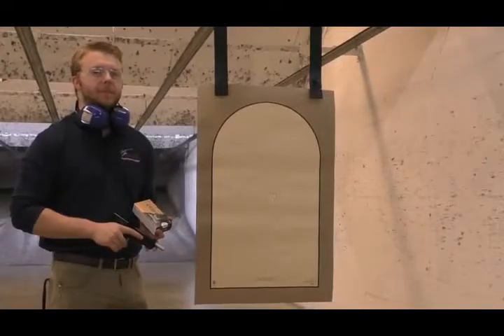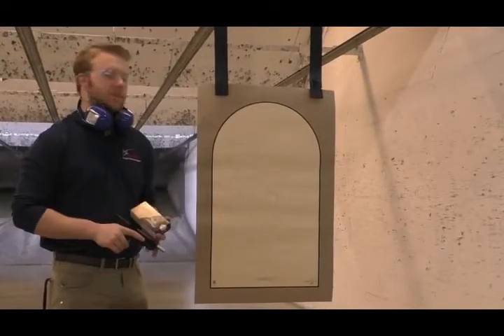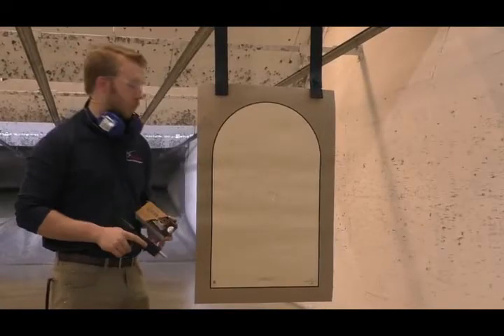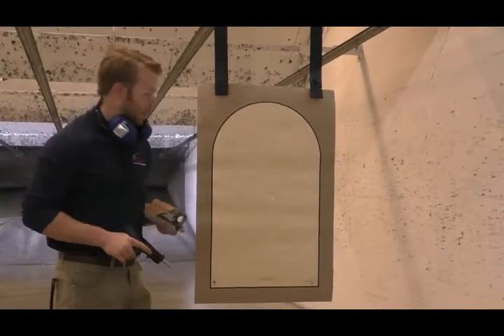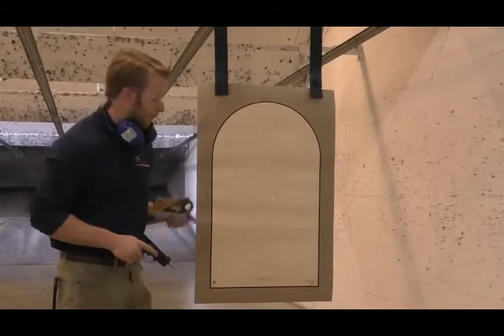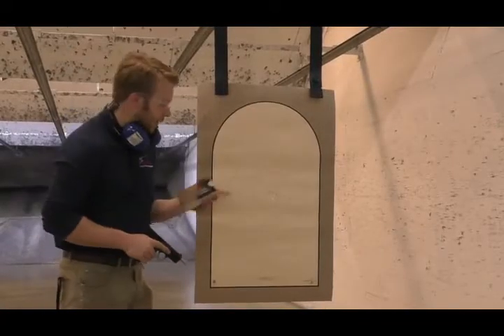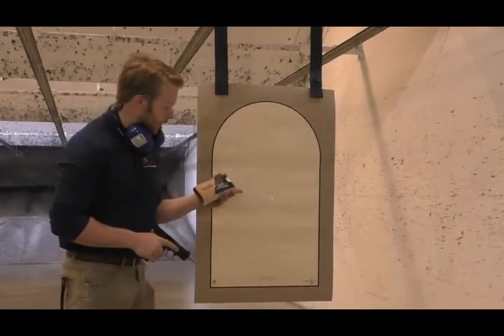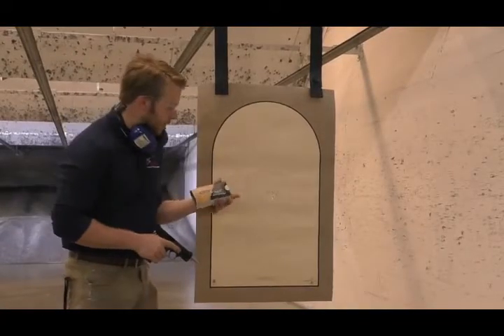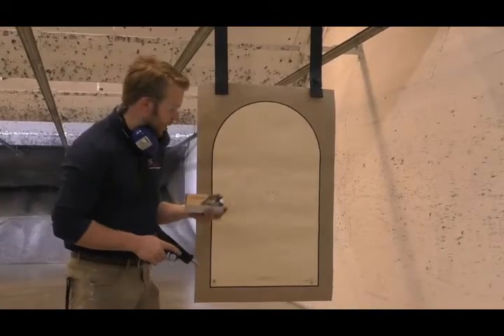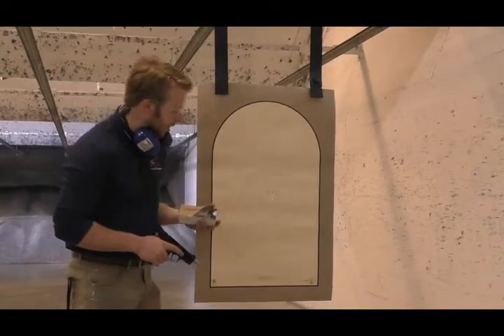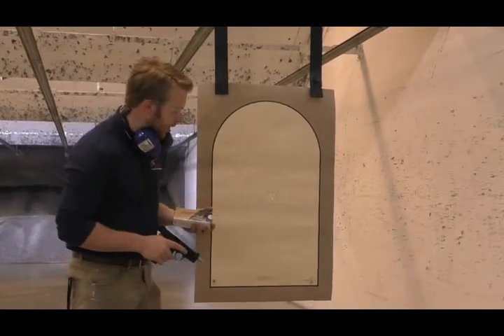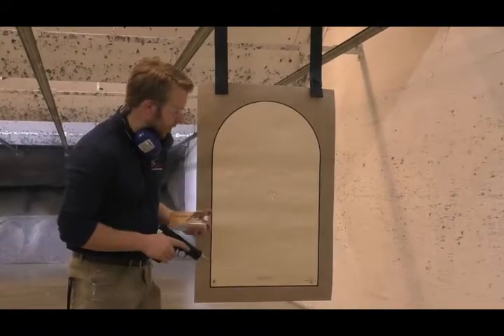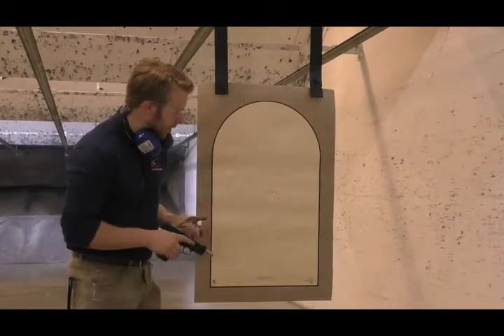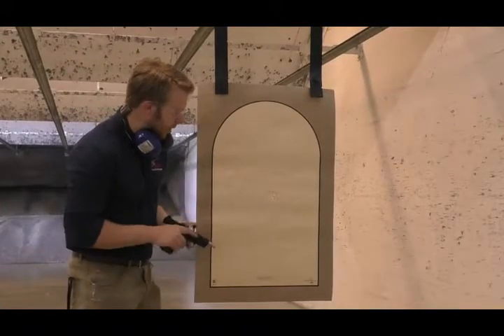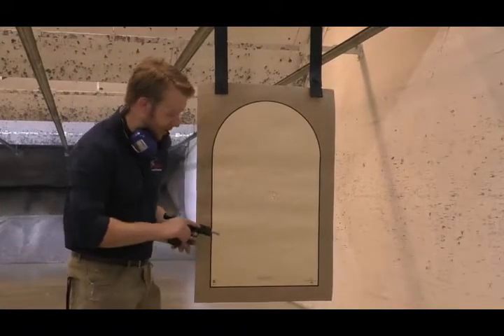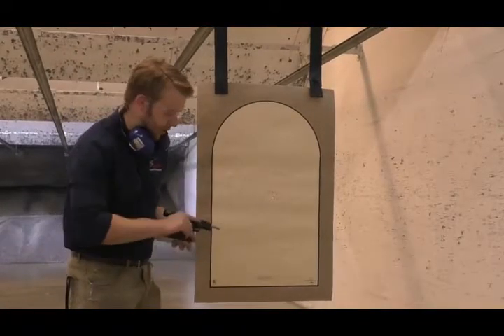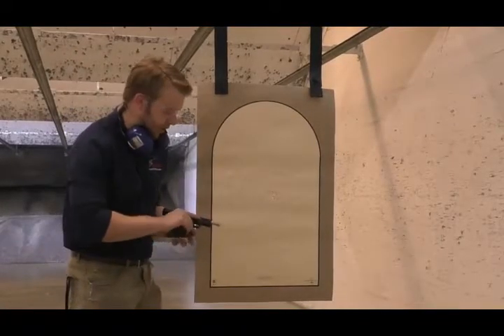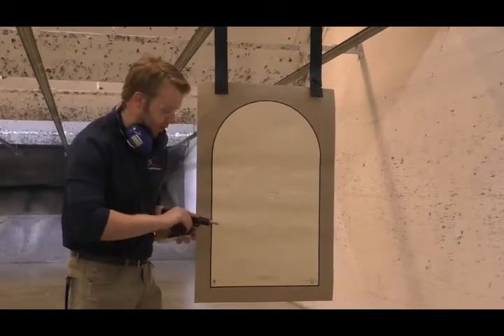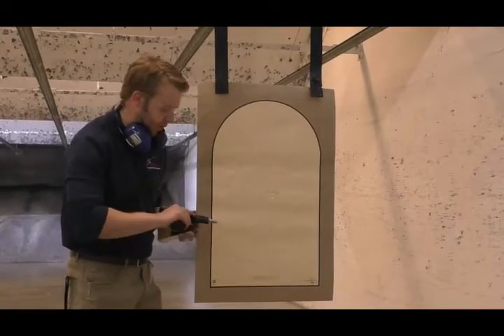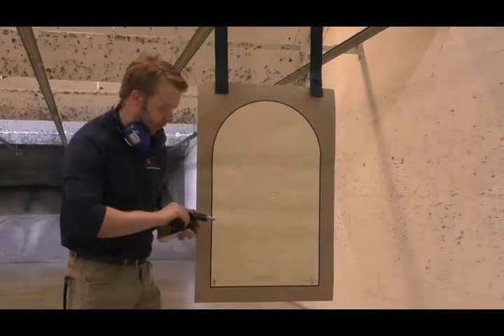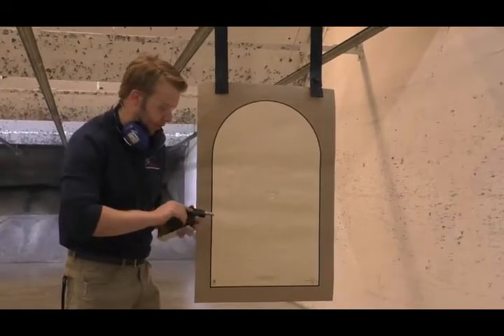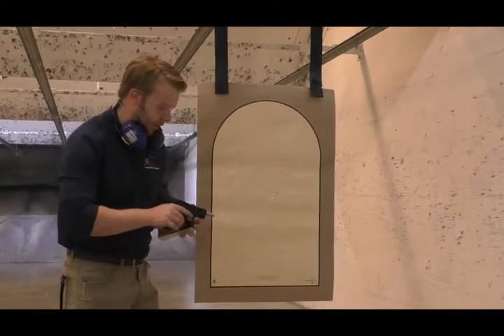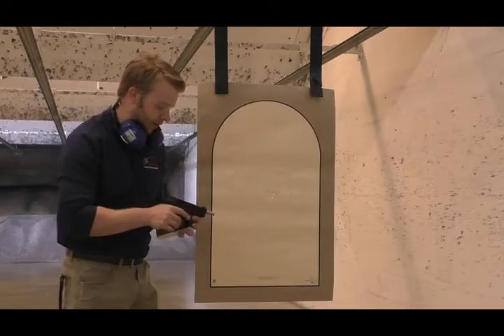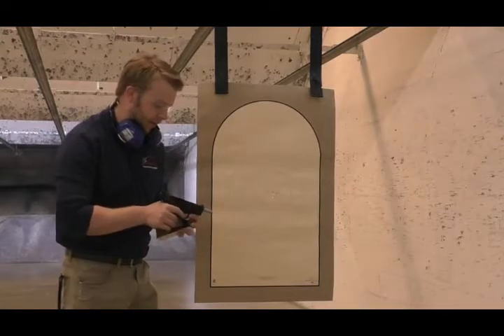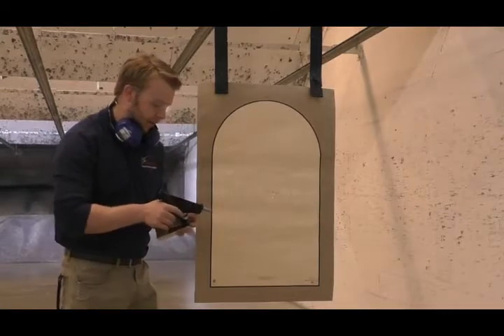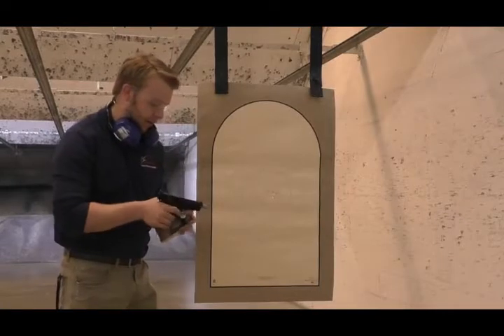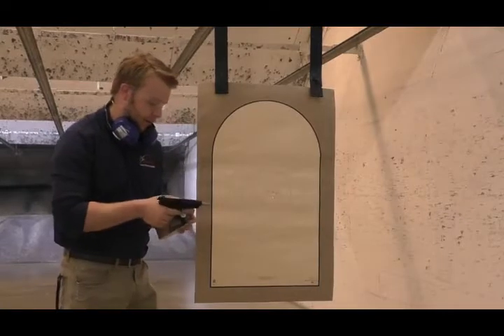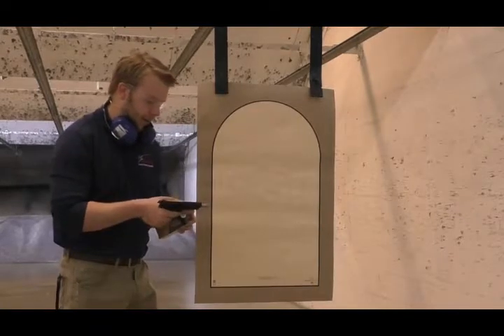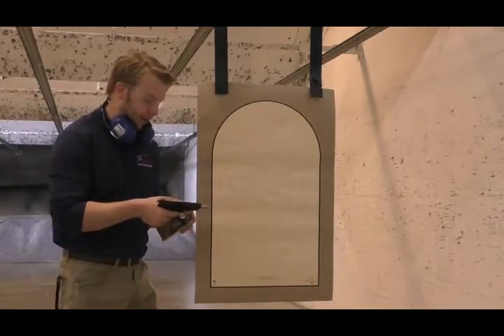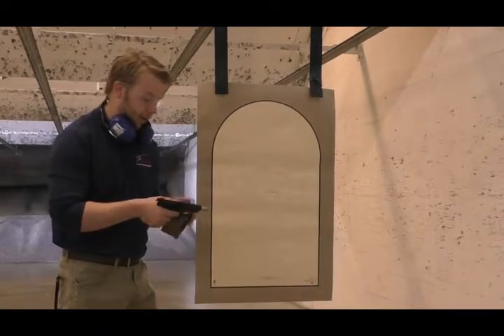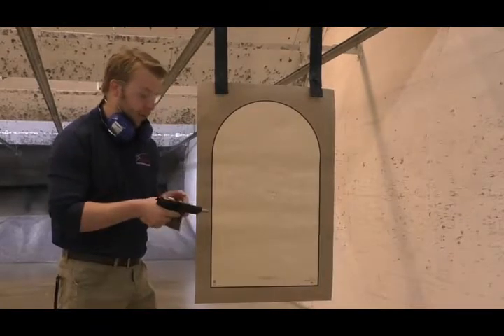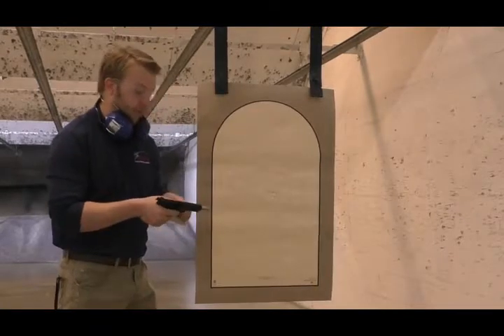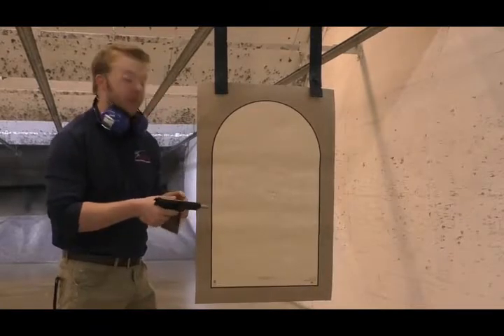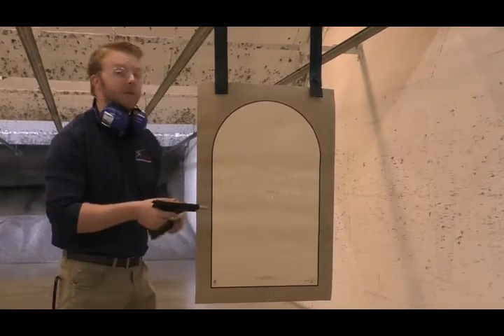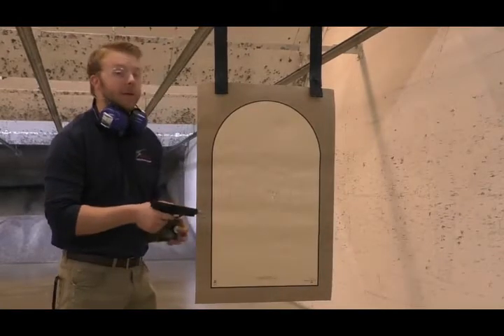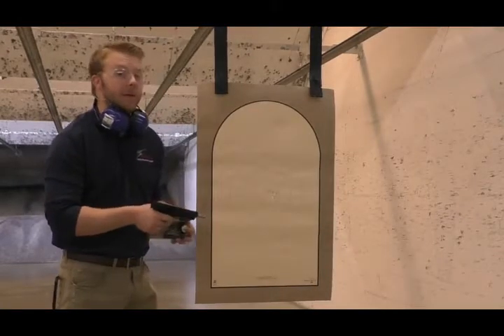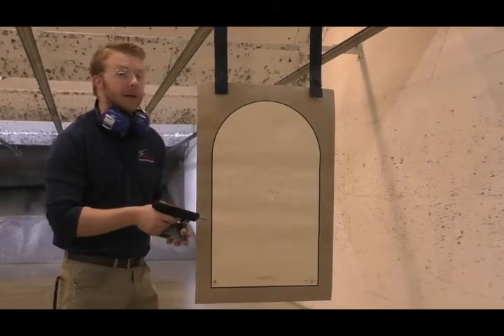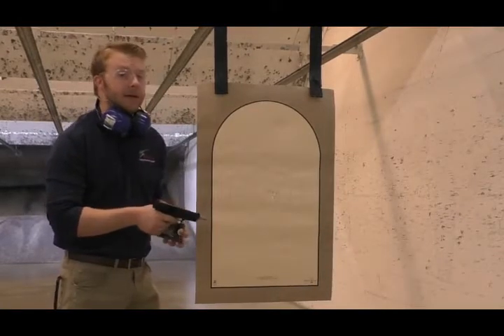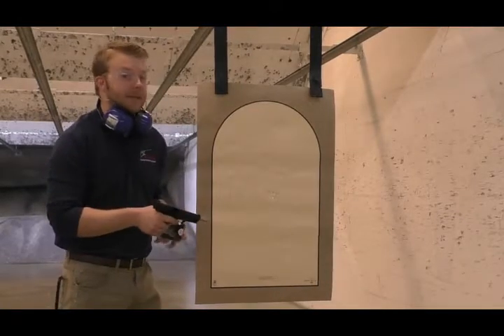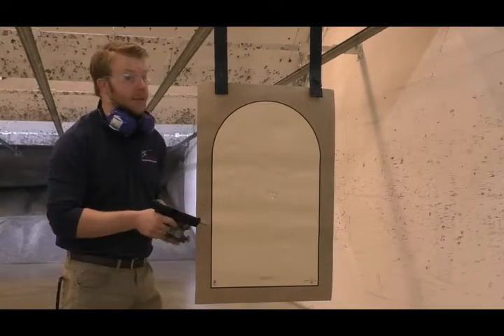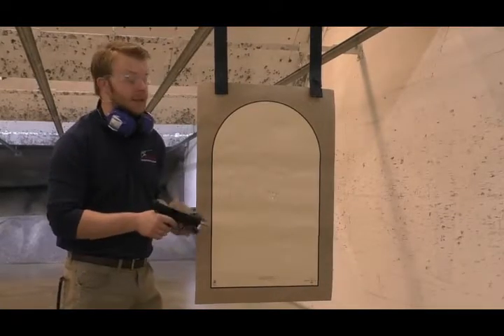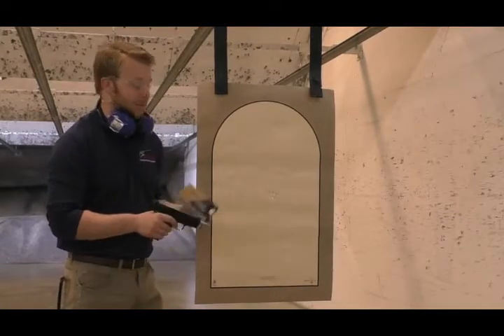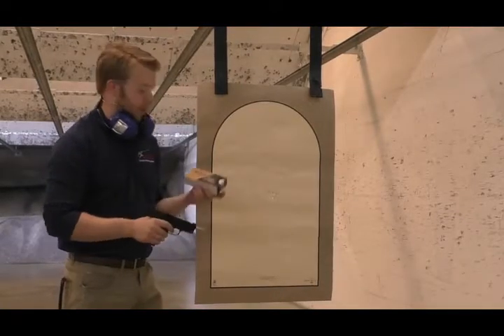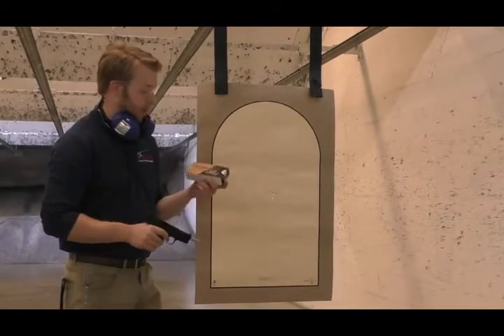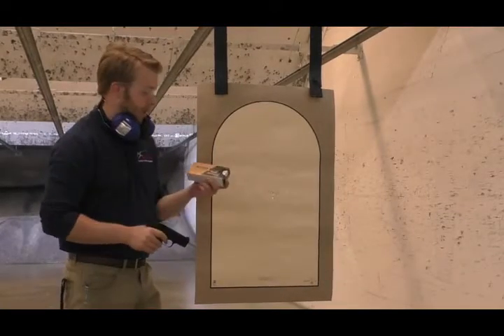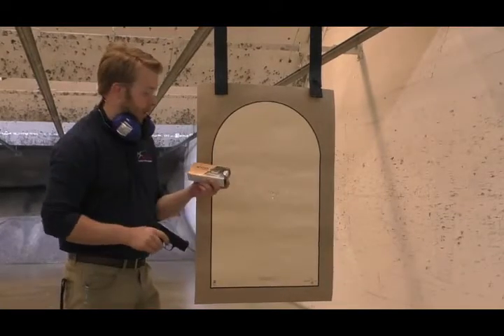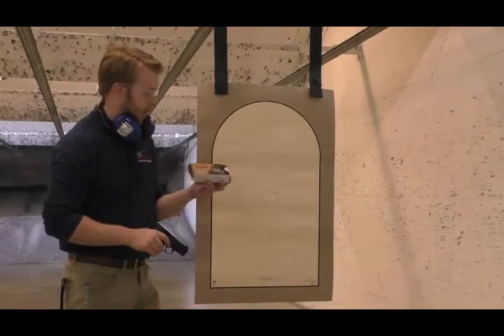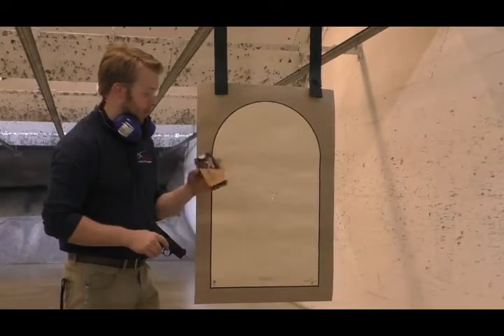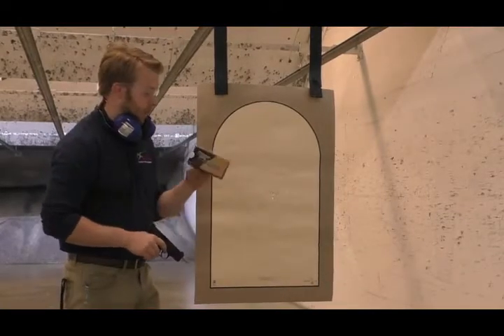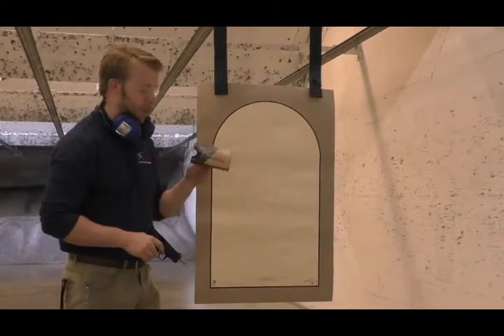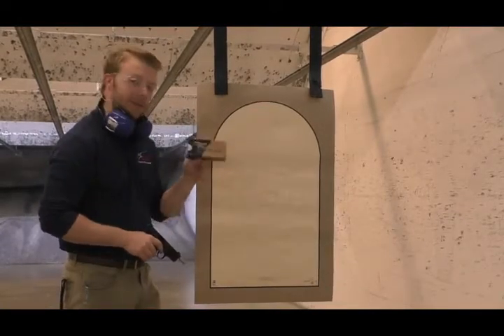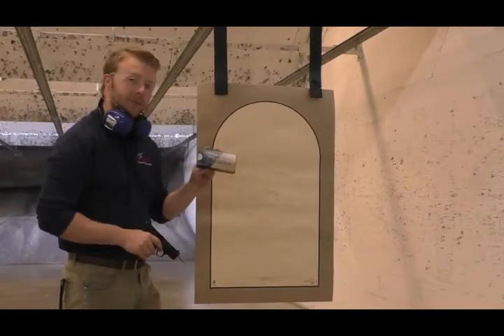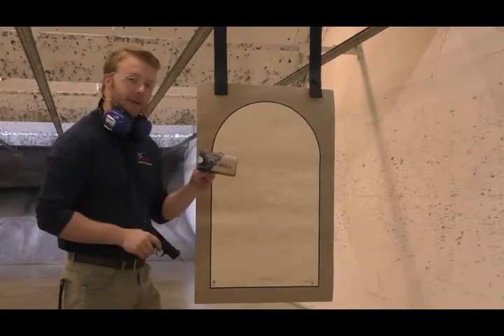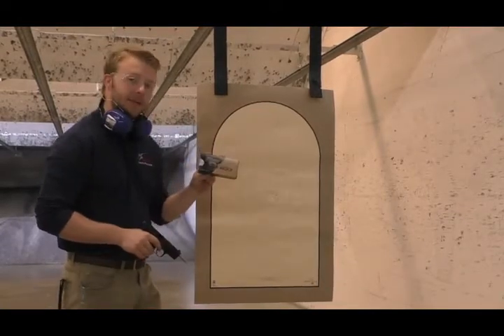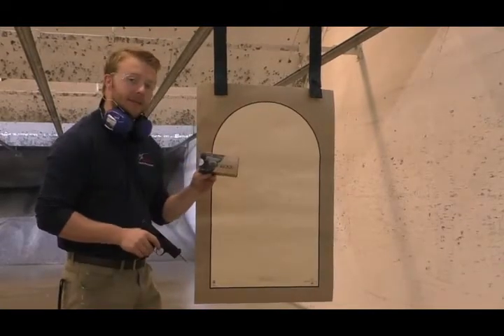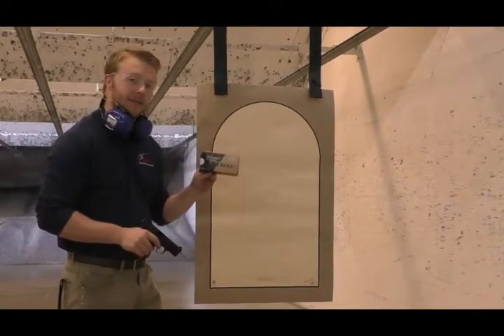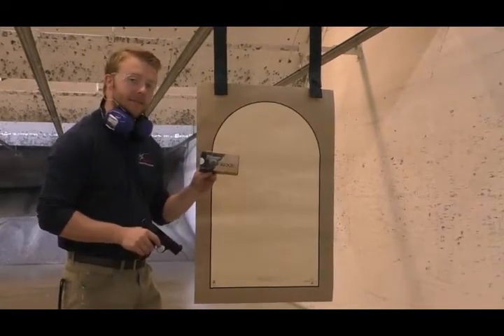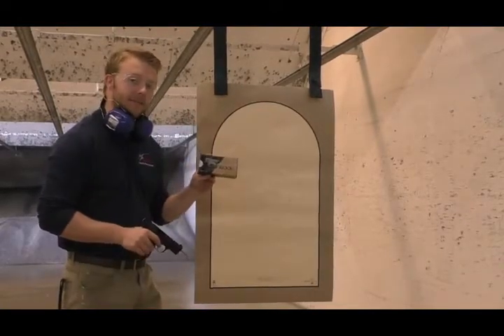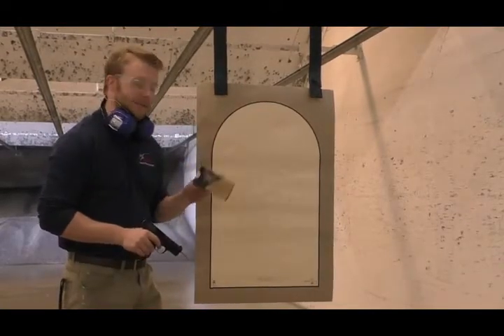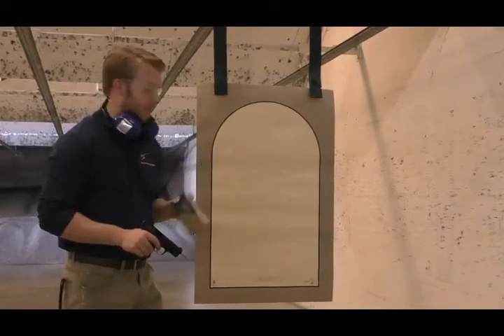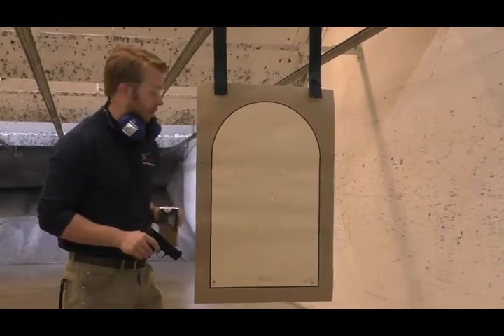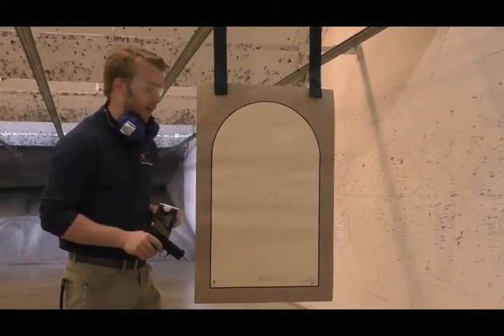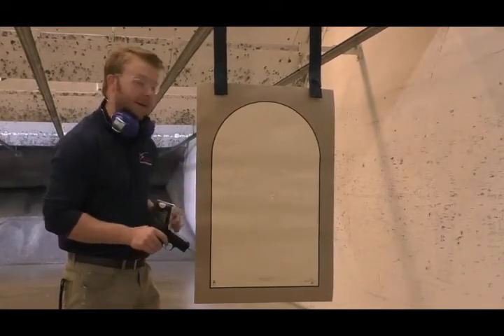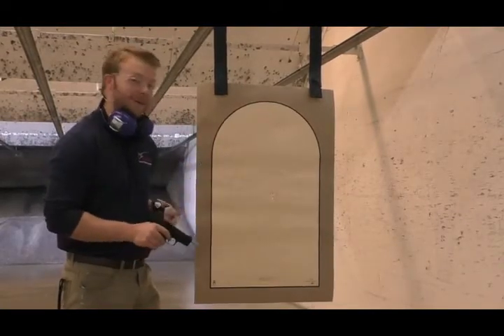This is my 5-round accuracy group with the Regent BR9 — it's that similar to the Browning. I'm shooting Blazer Brass again. It's a great gun.